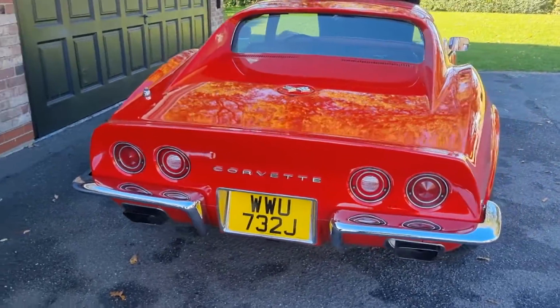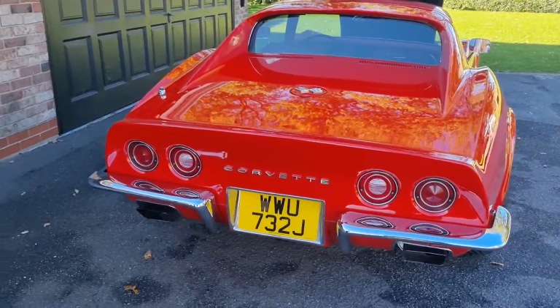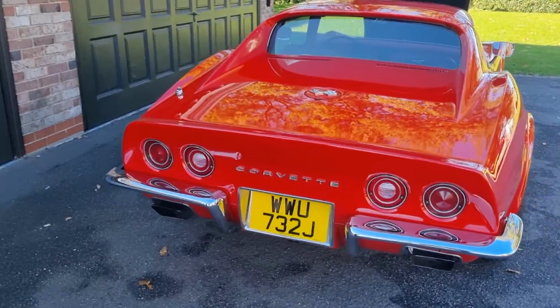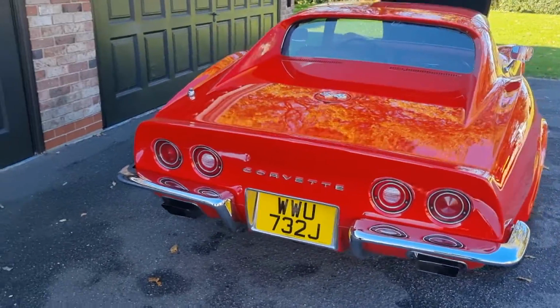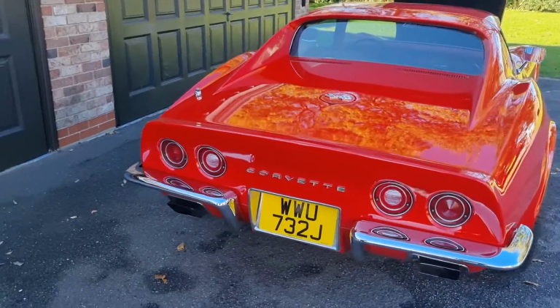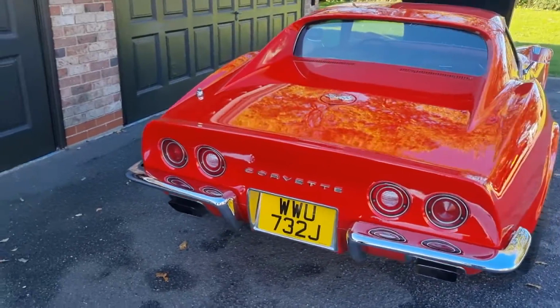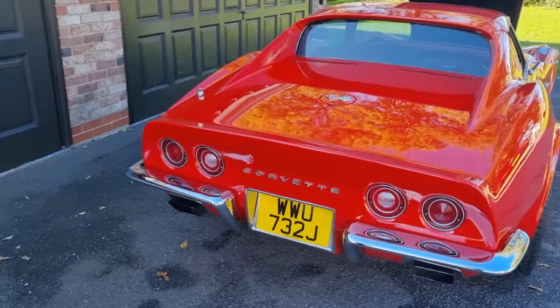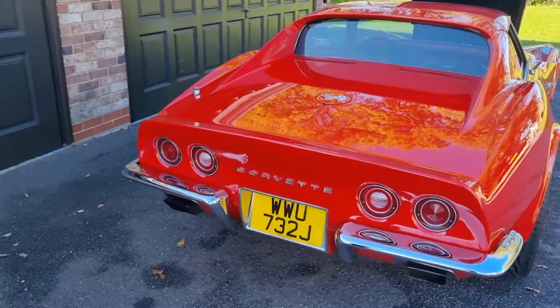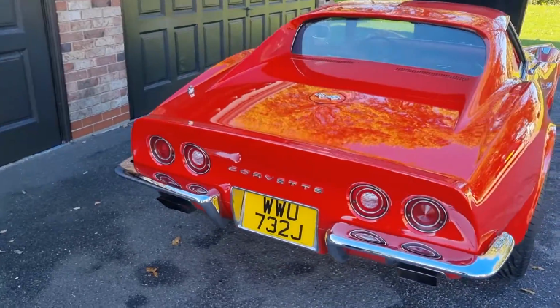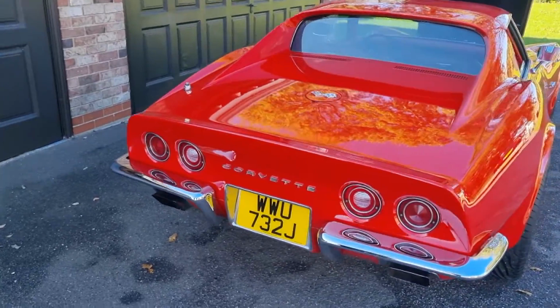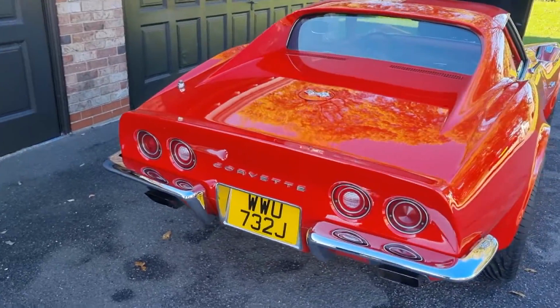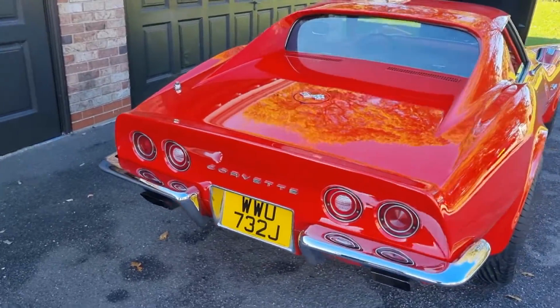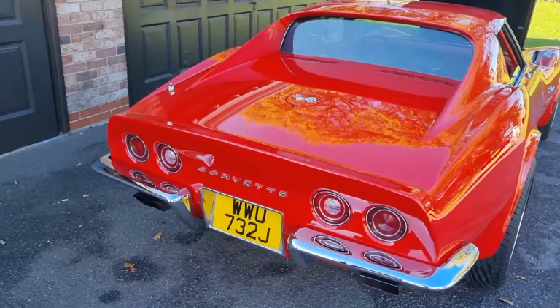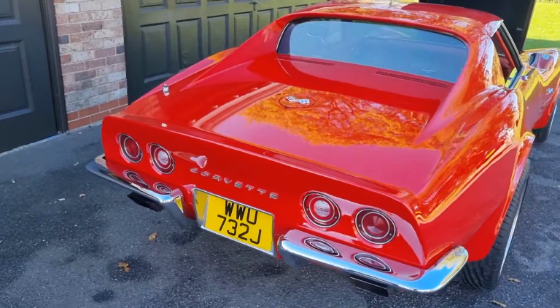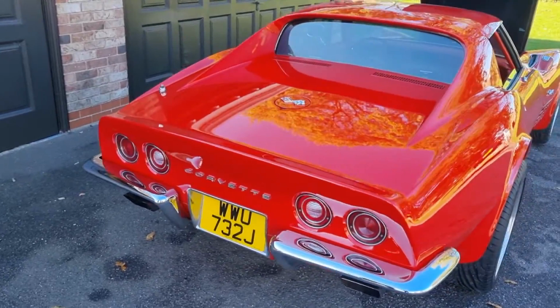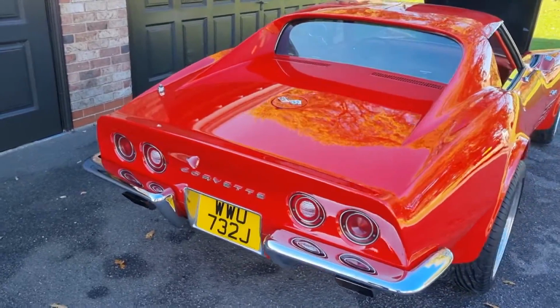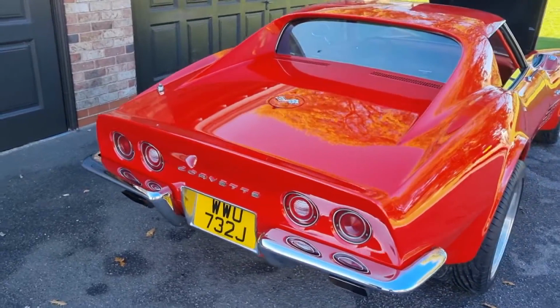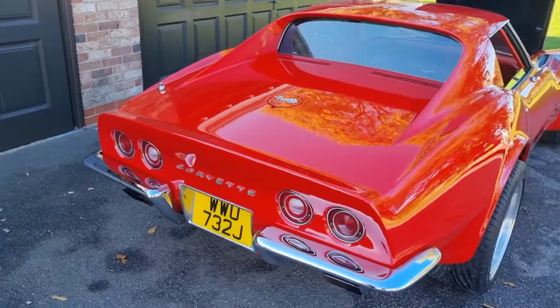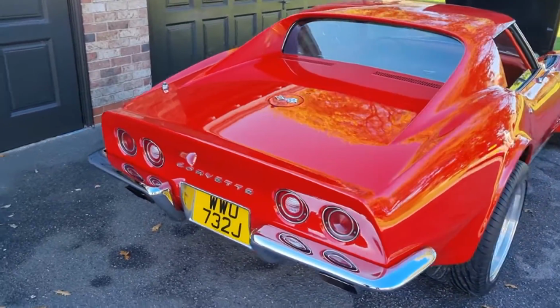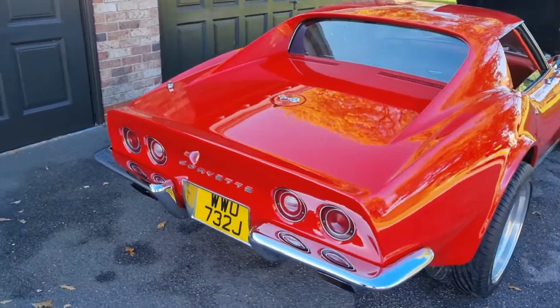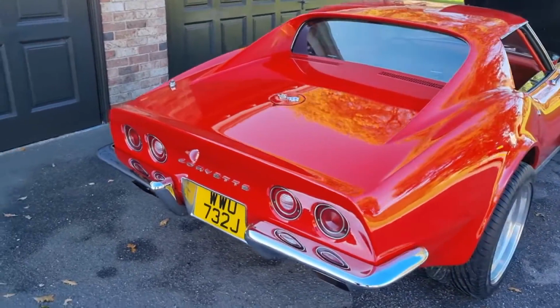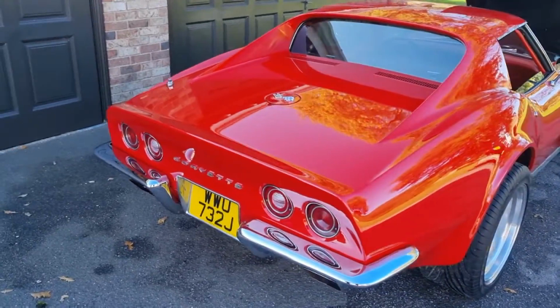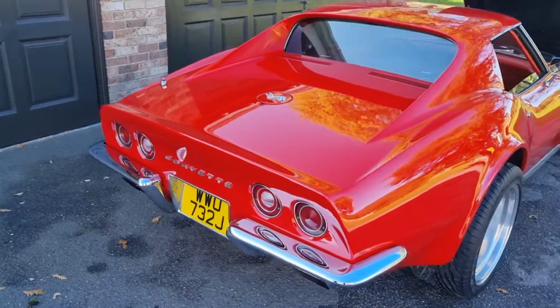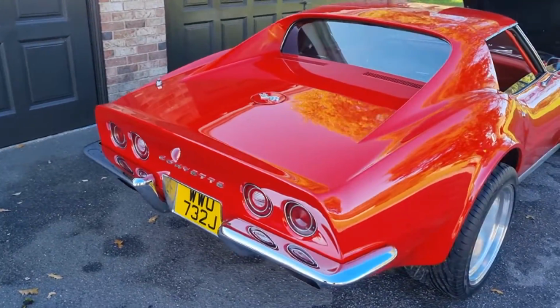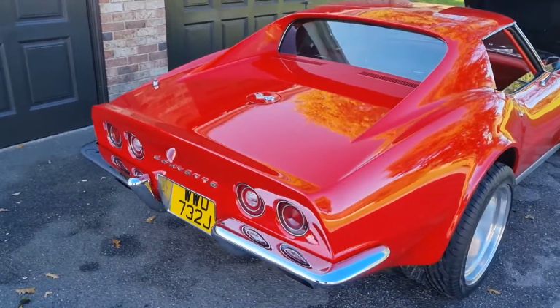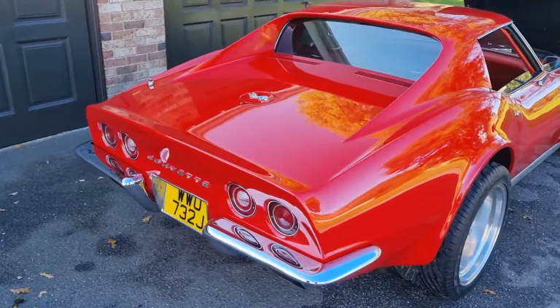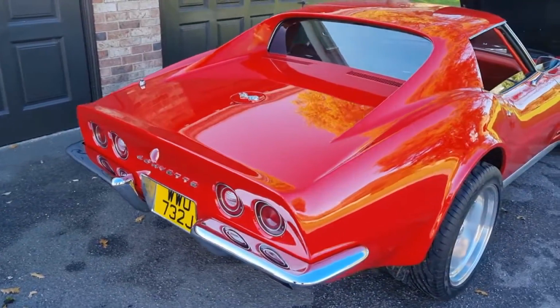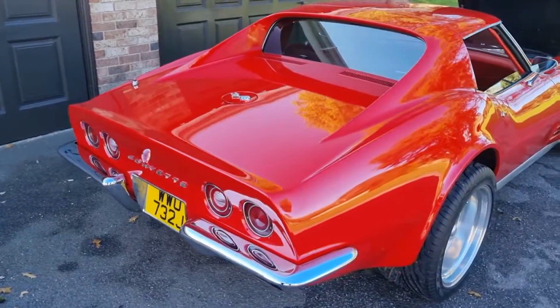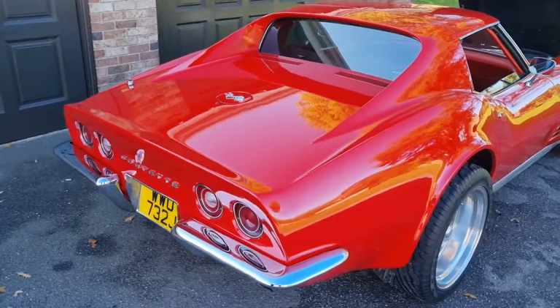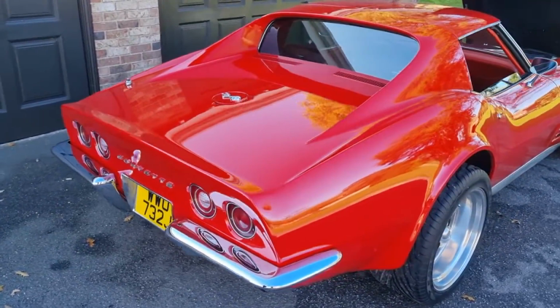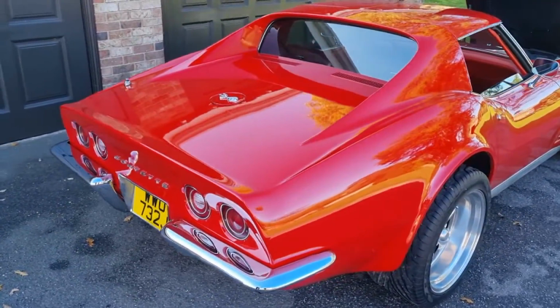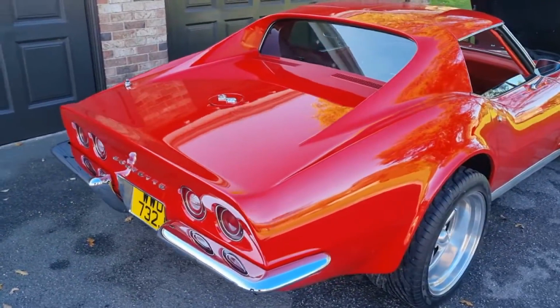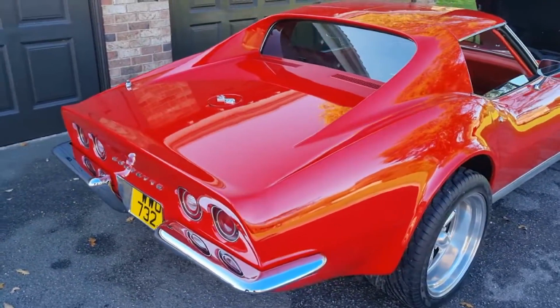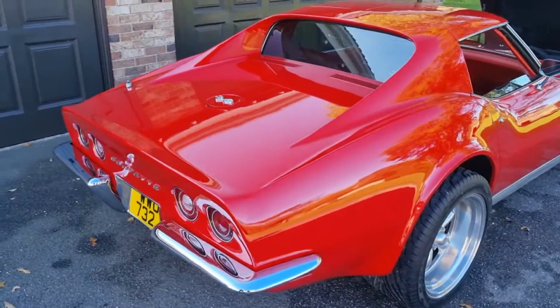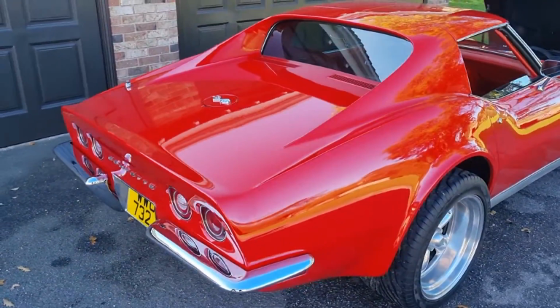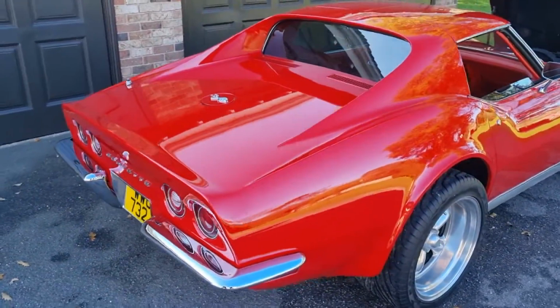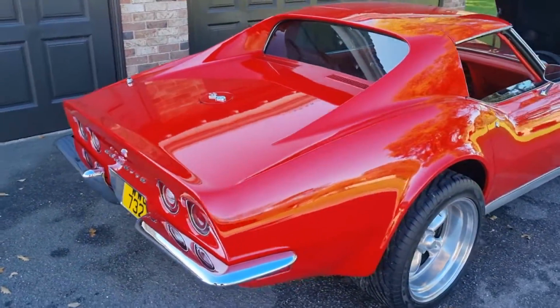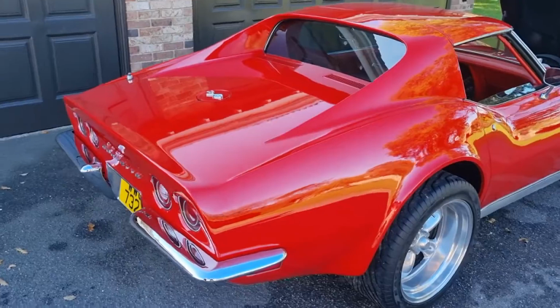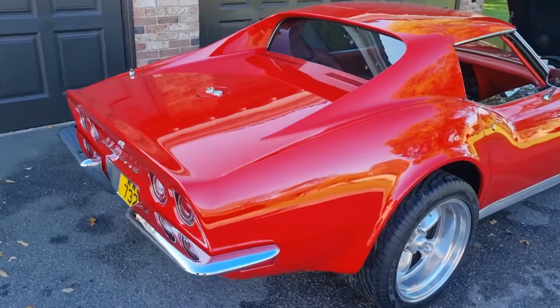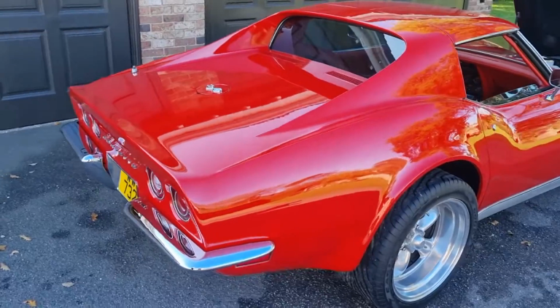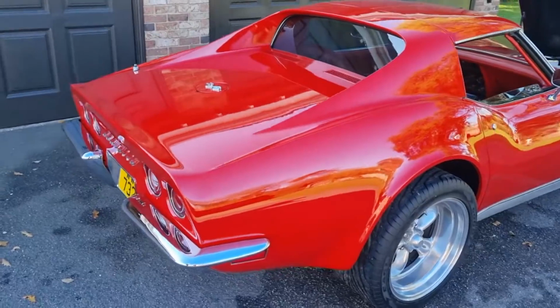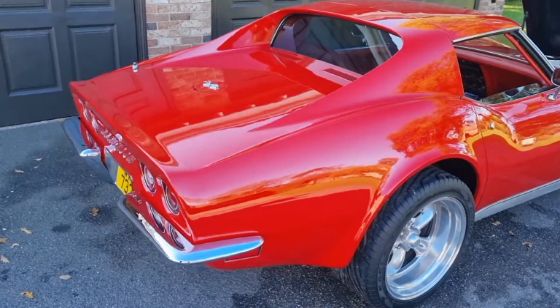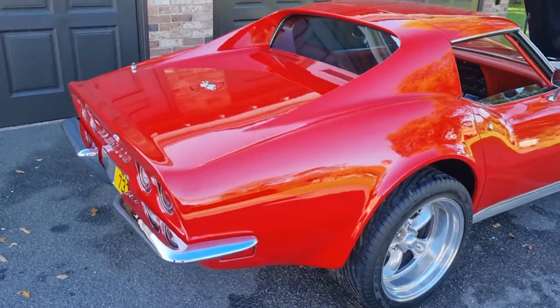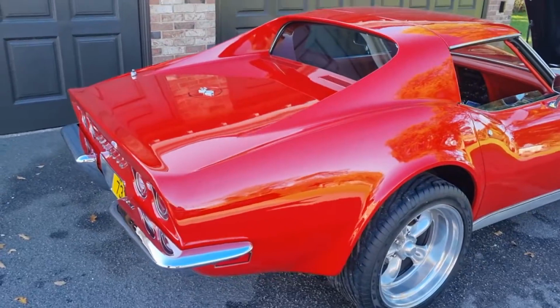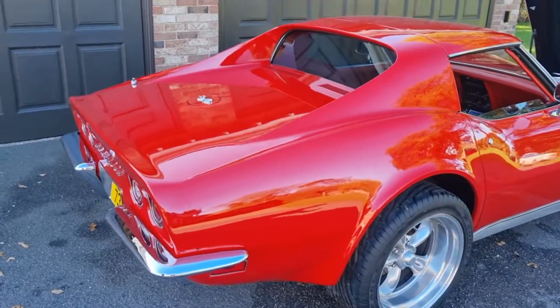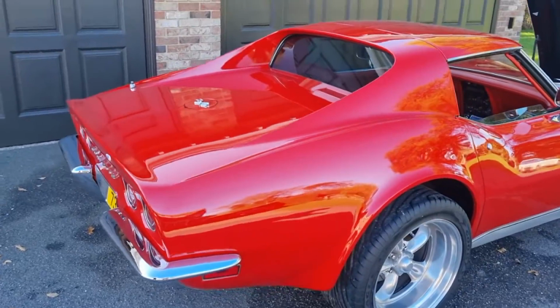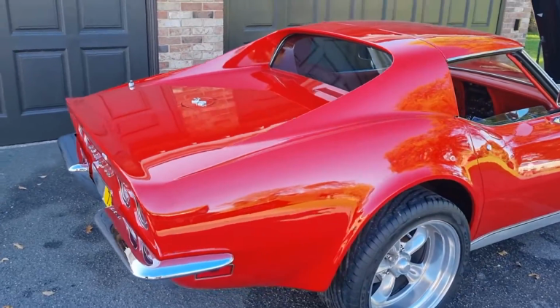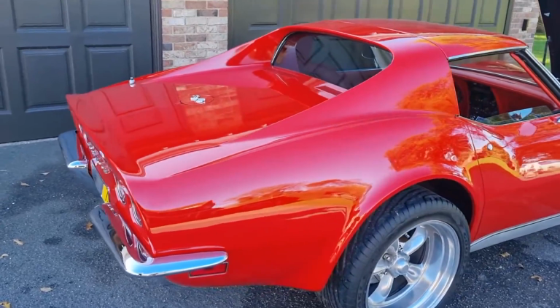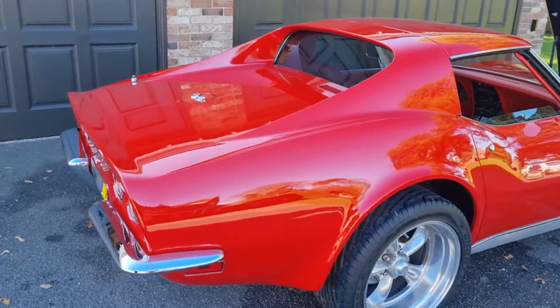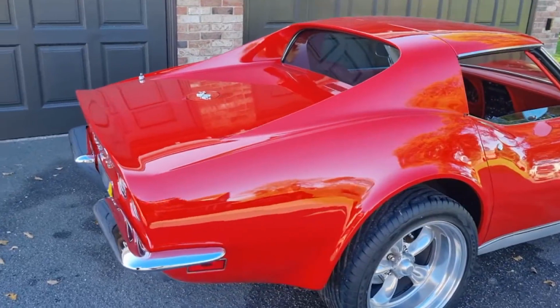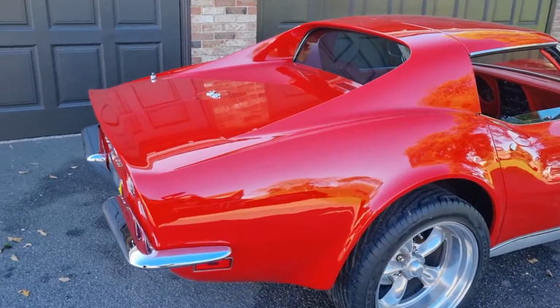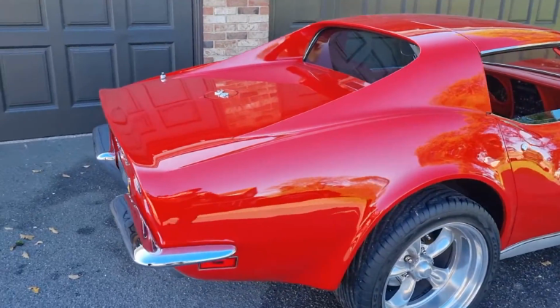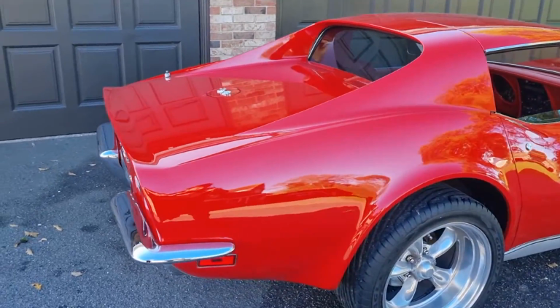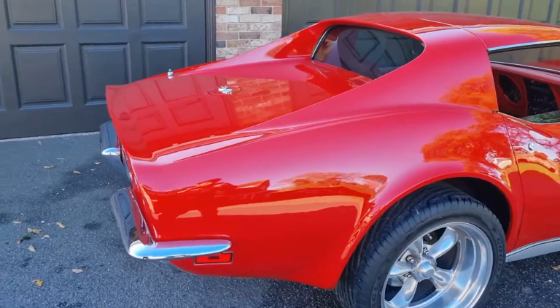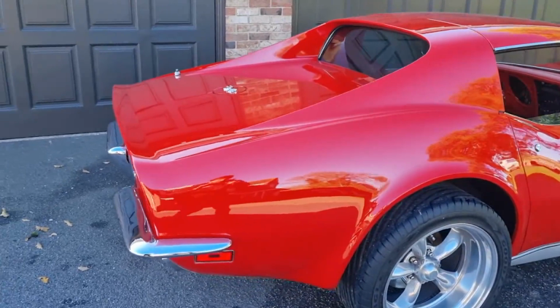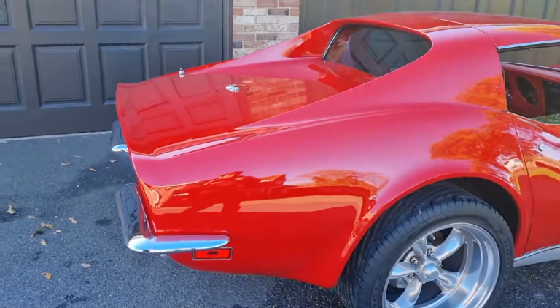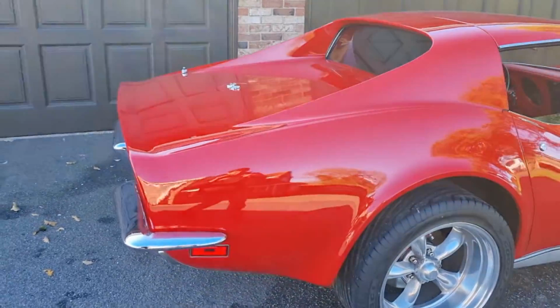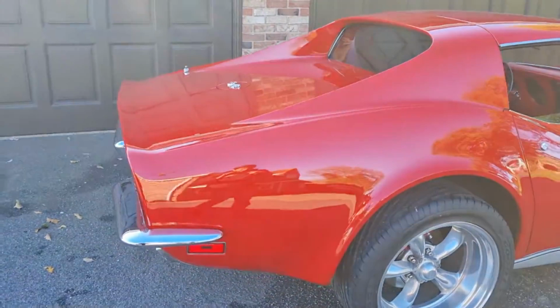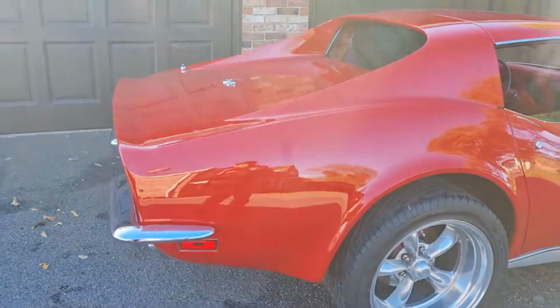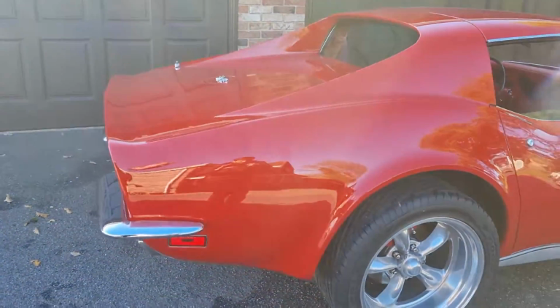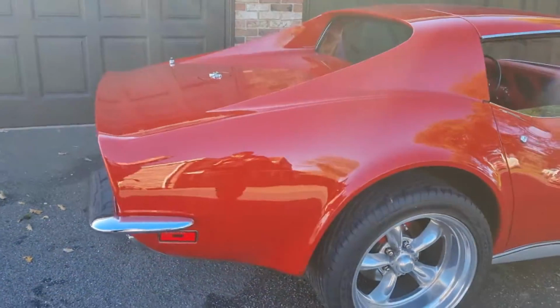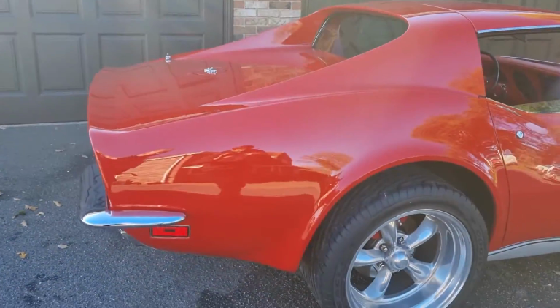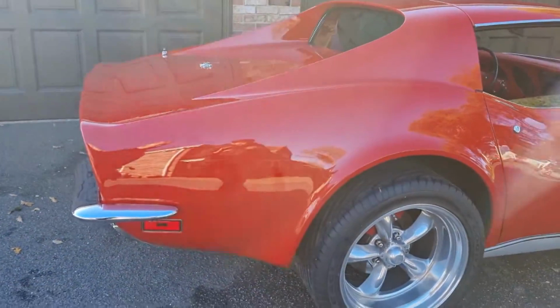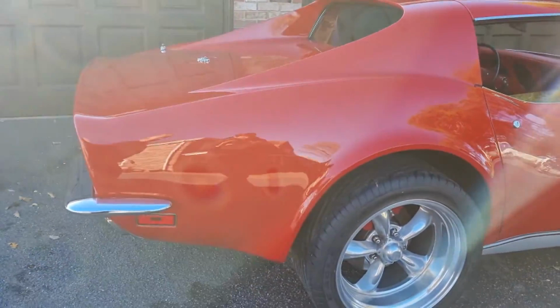Chromework all new, emblems new, rear light lenses new, rear number plate surround new.